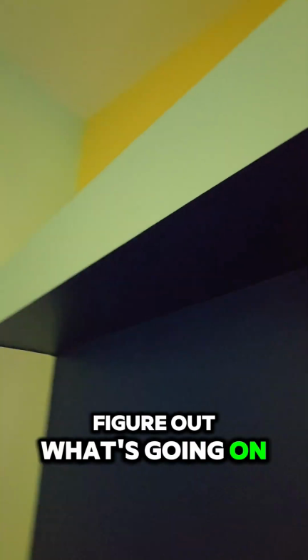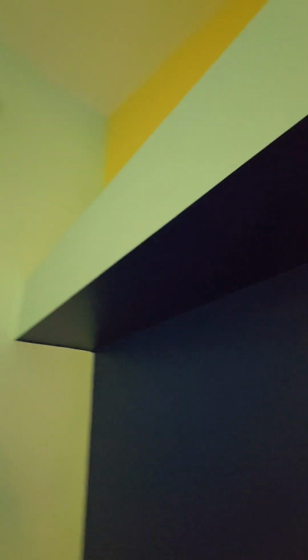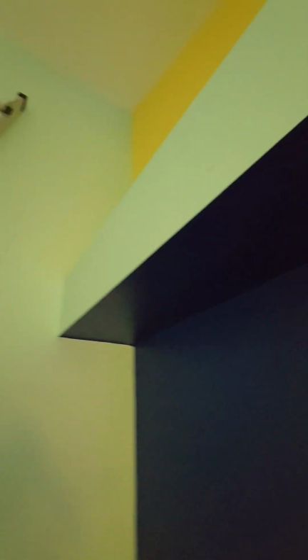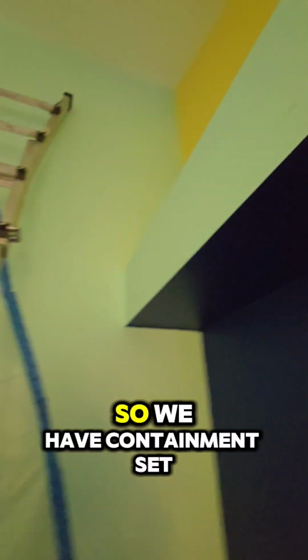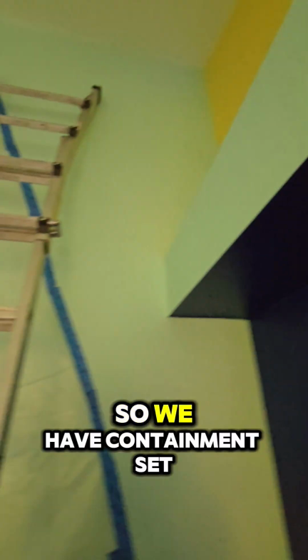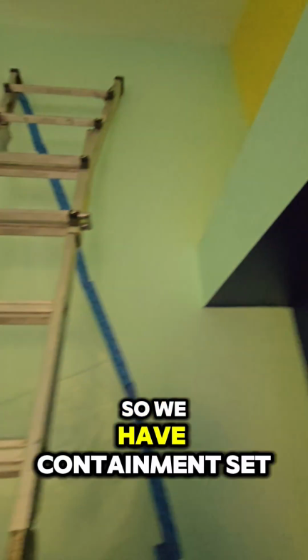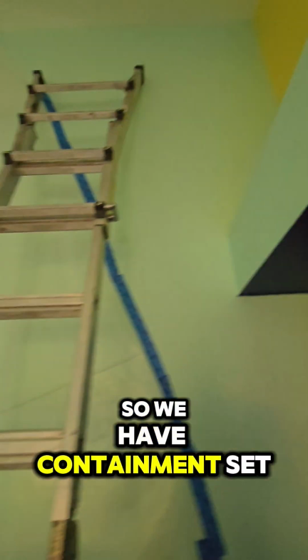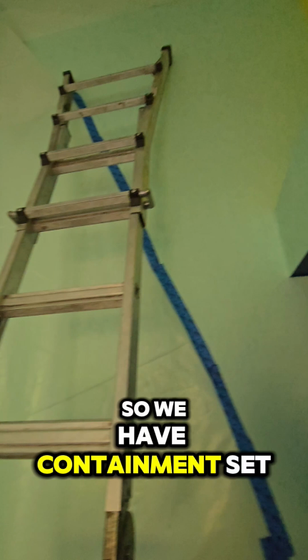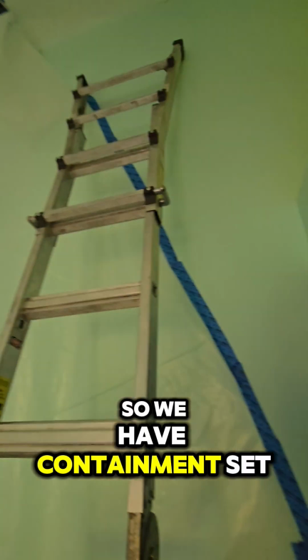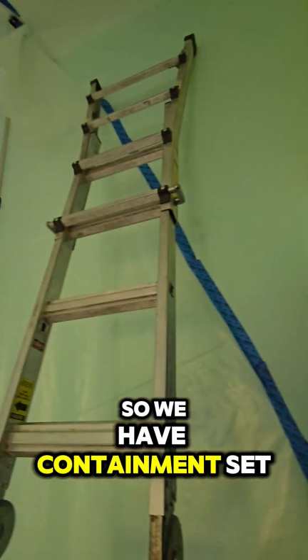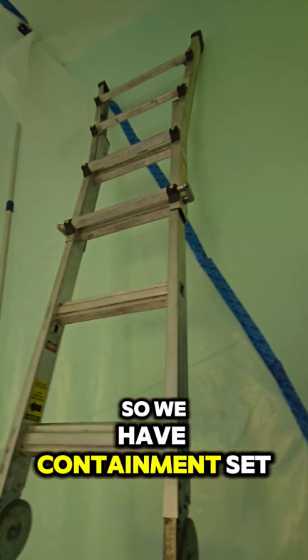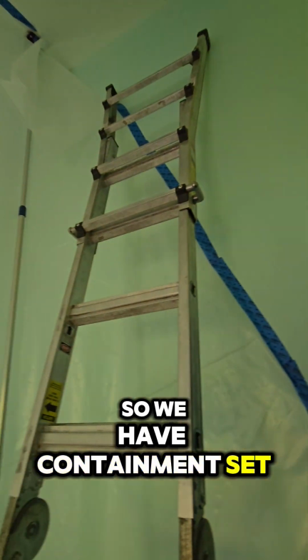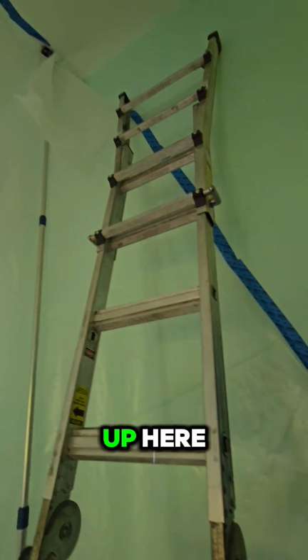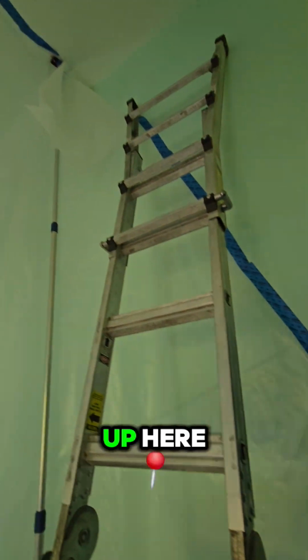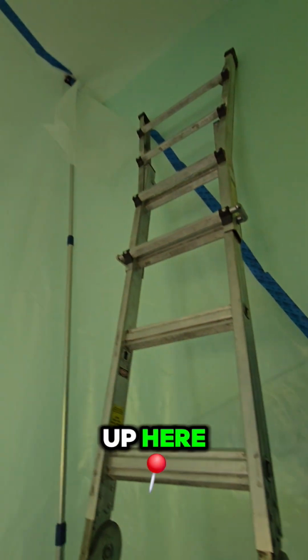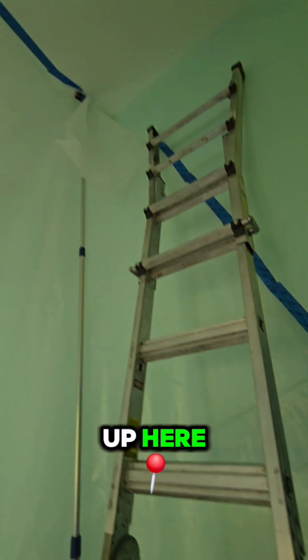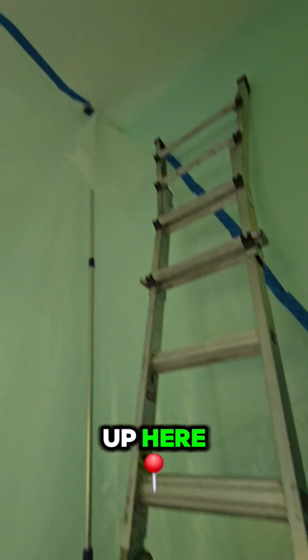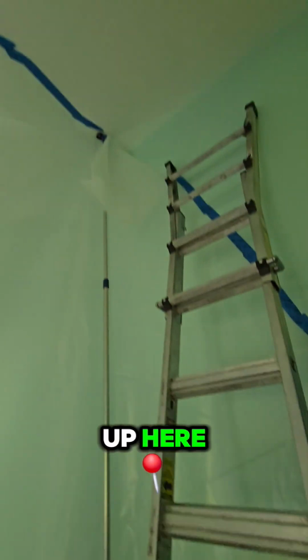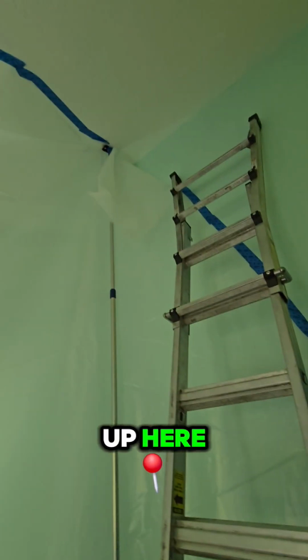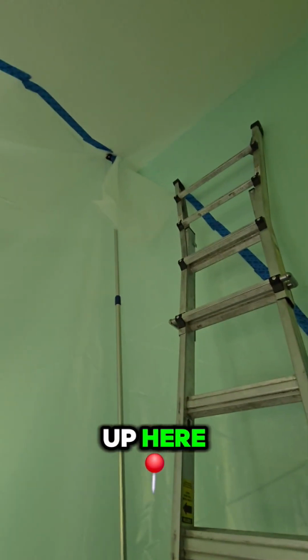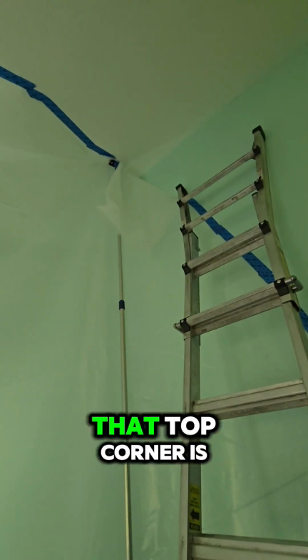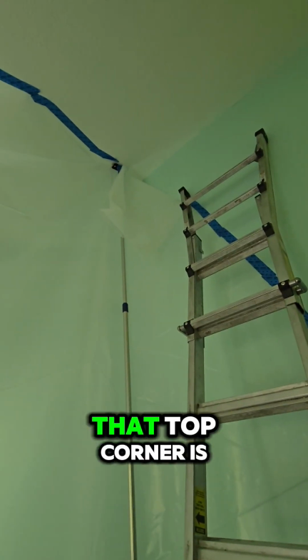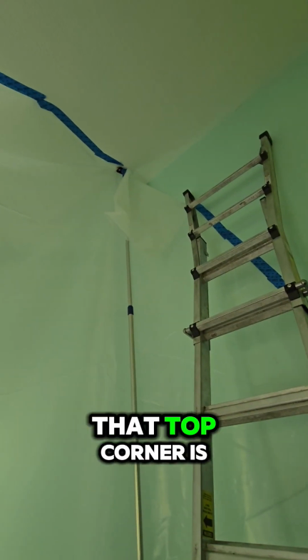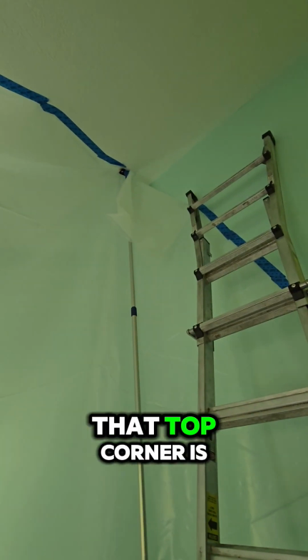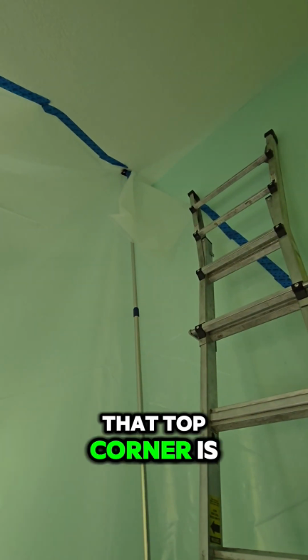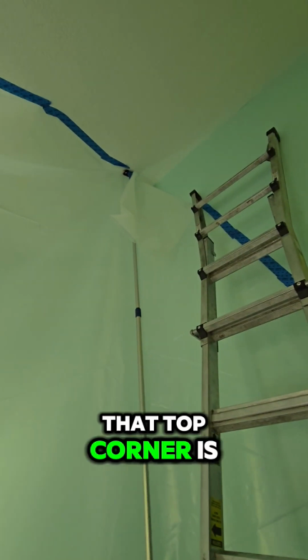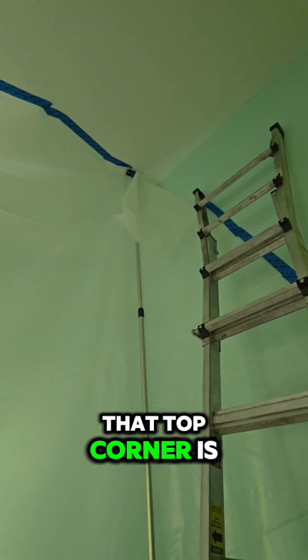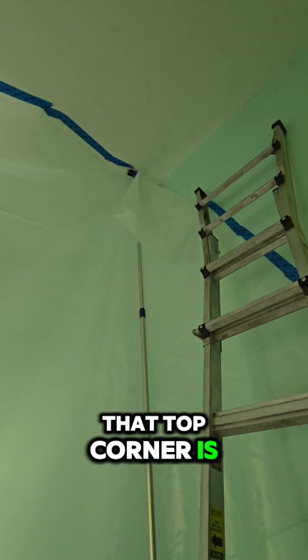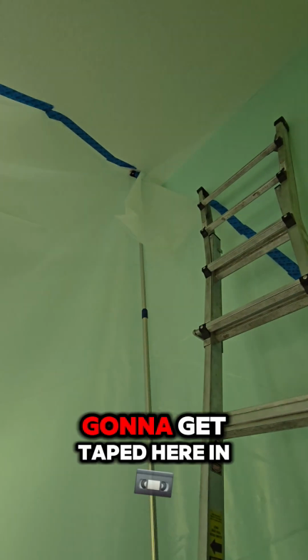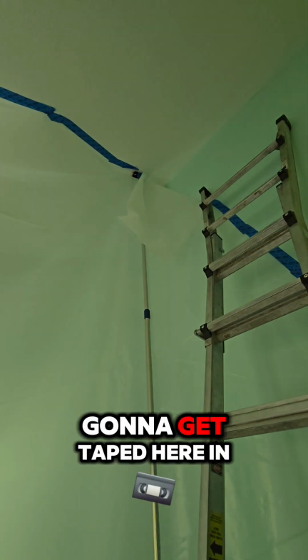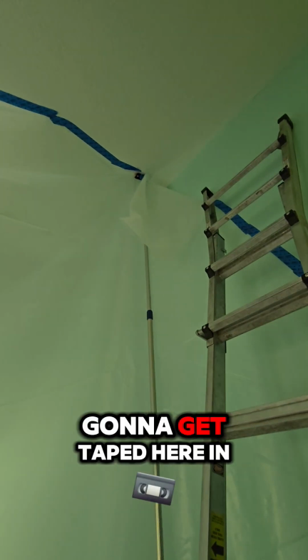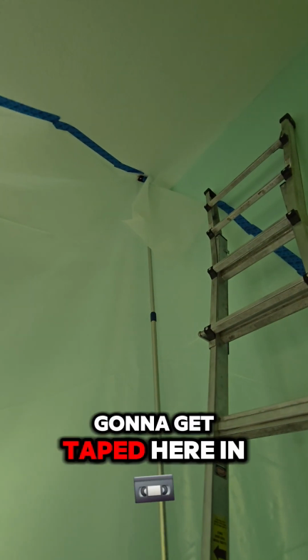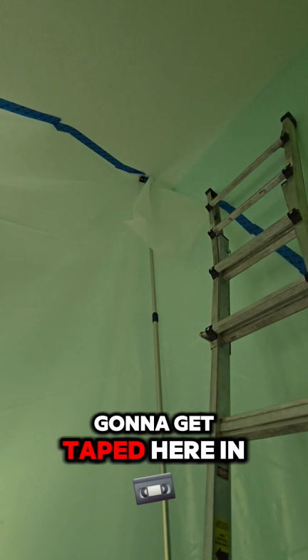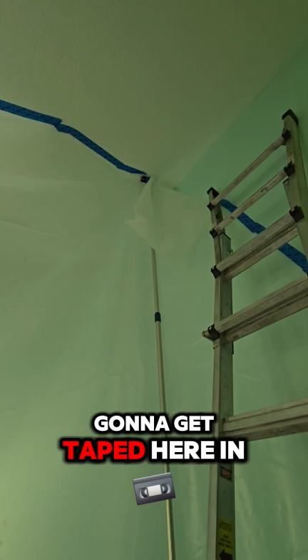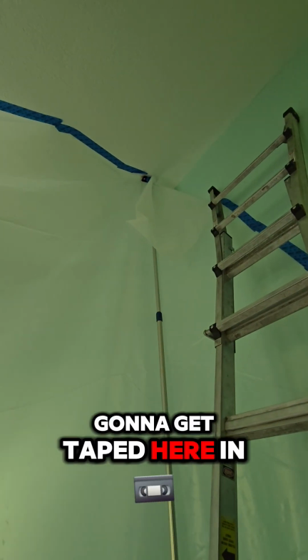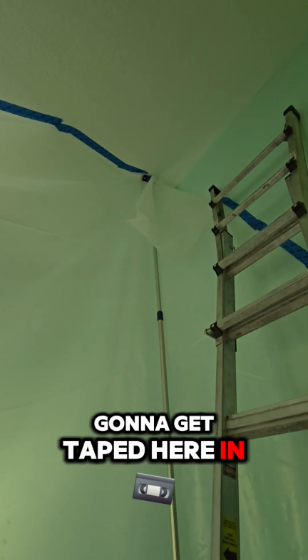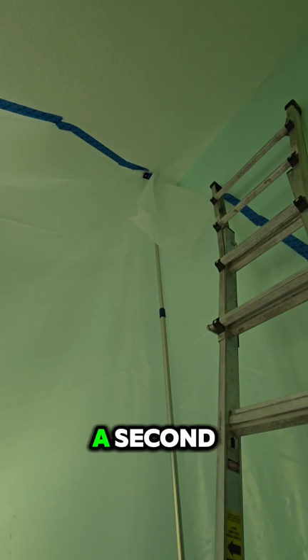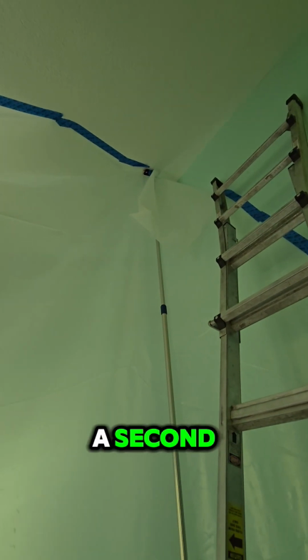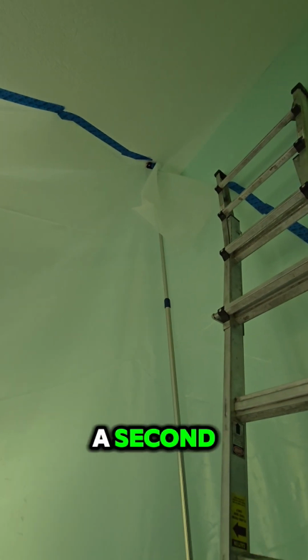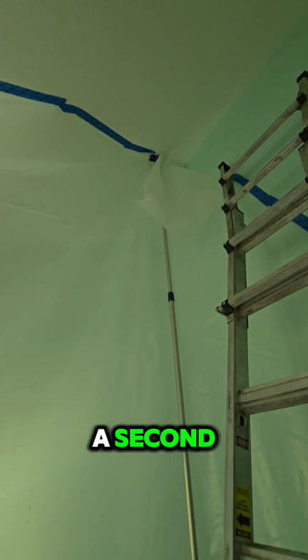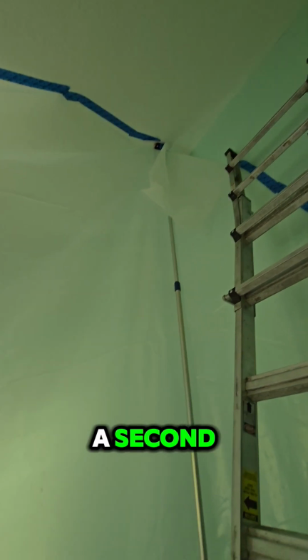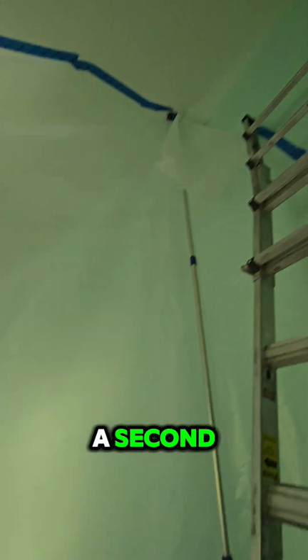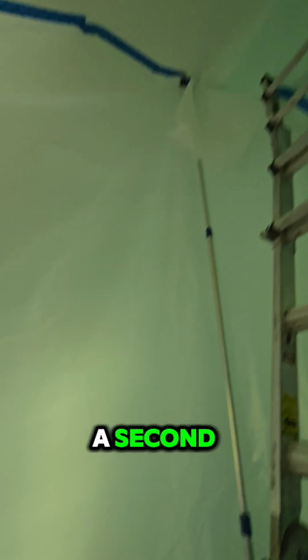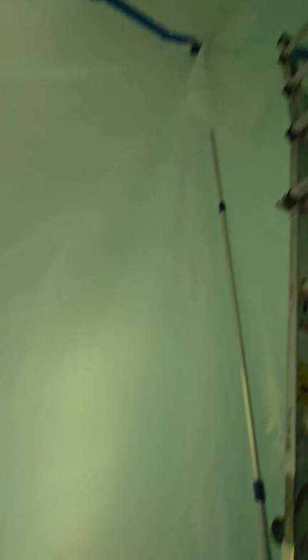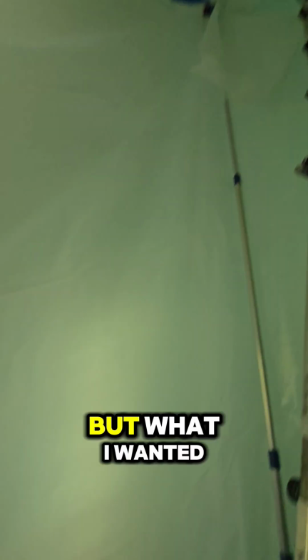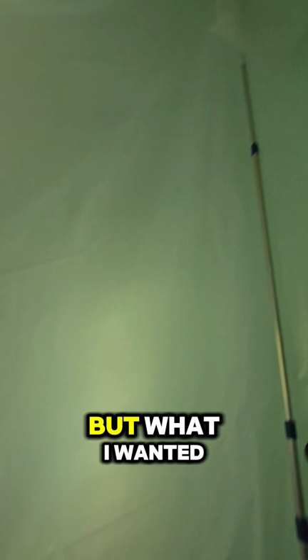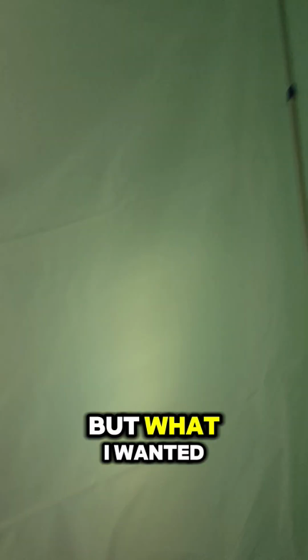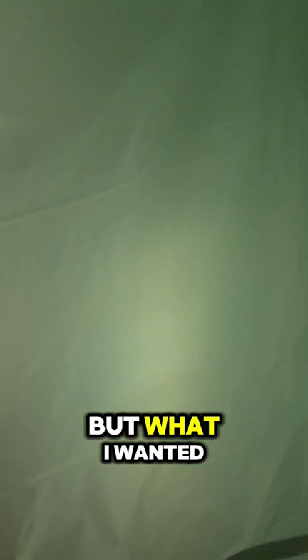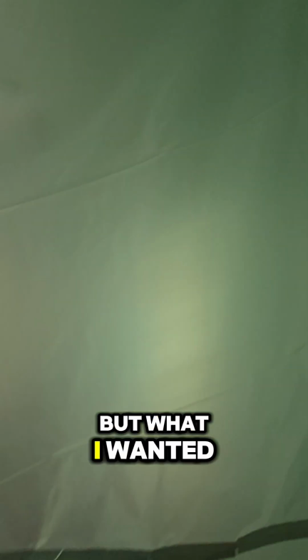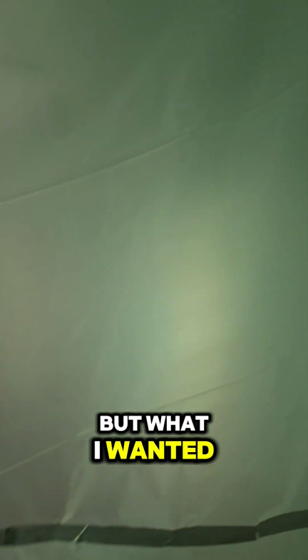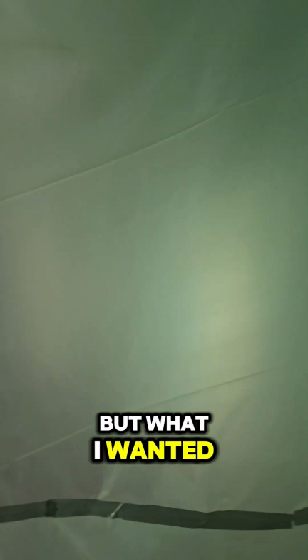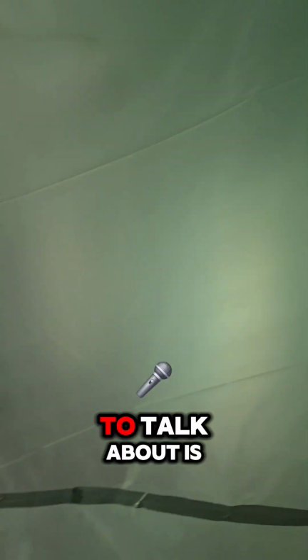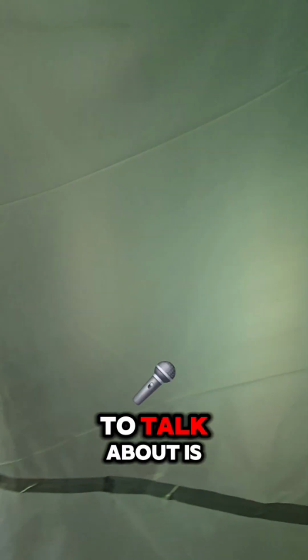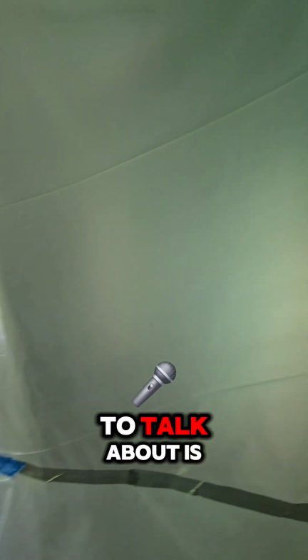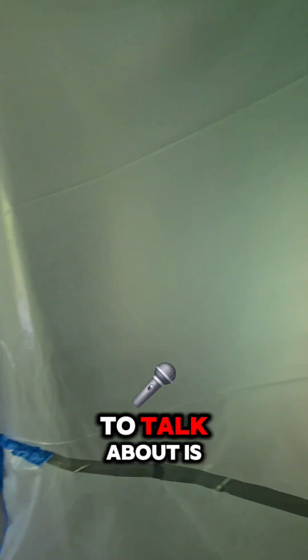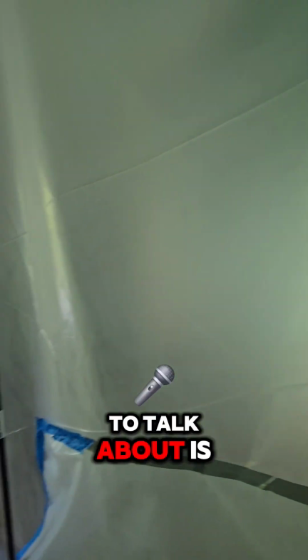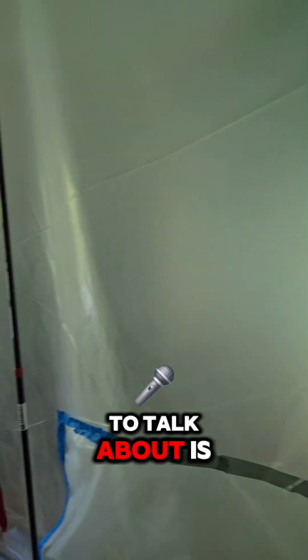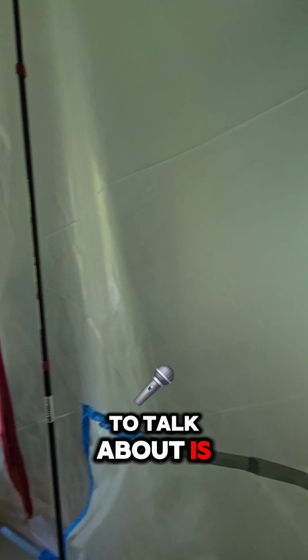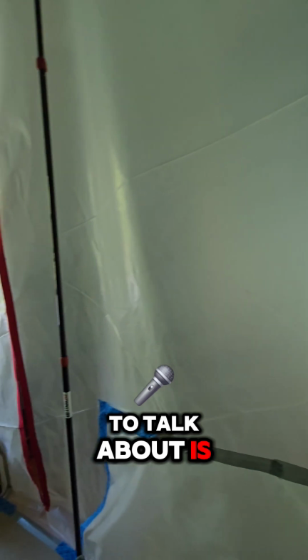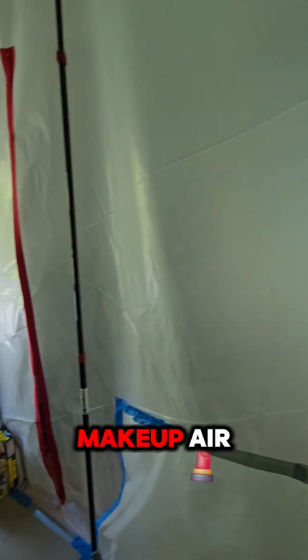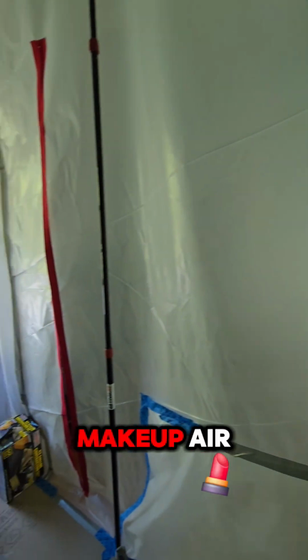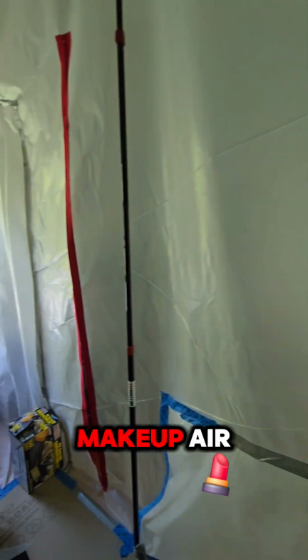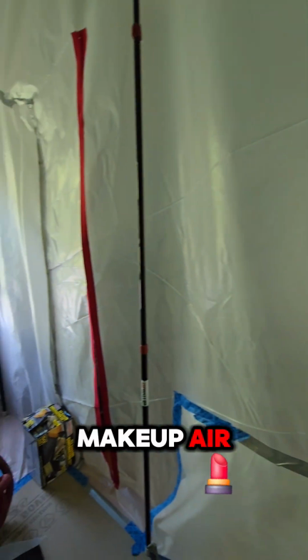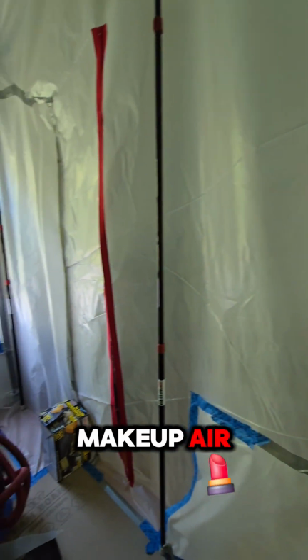We have containment set up here. That top corner is going to get taped here in a second, but what I wanted to talk about is makeup air.